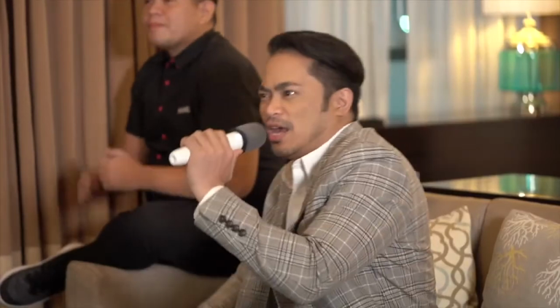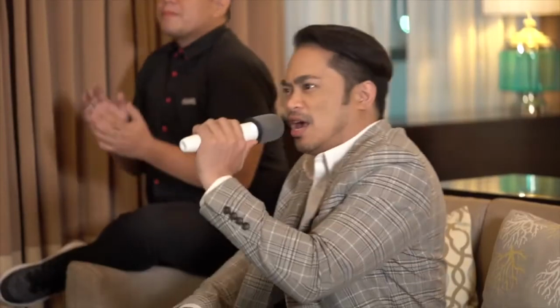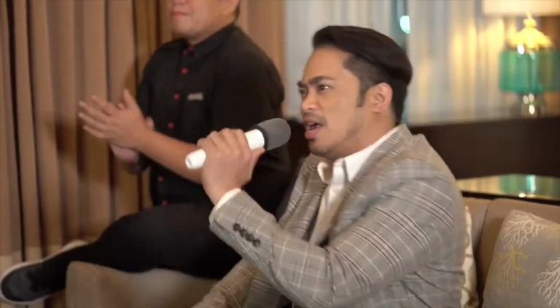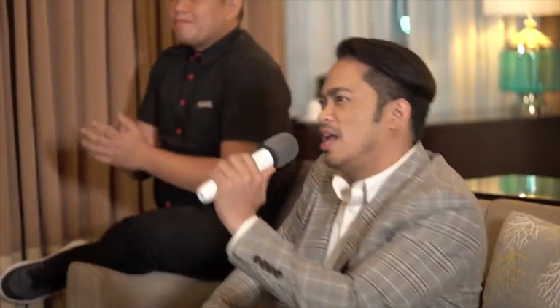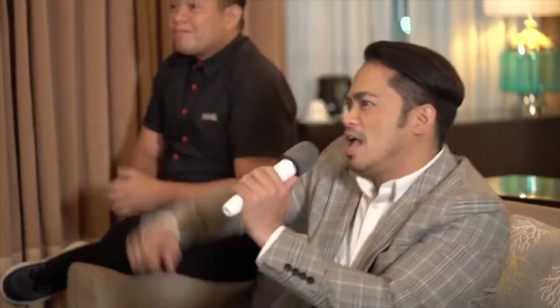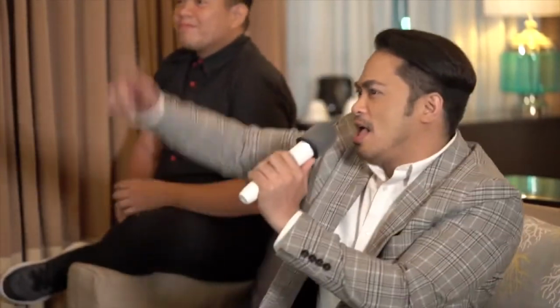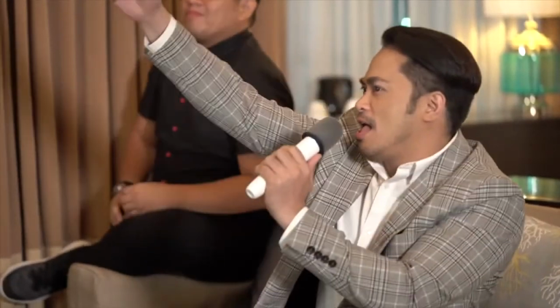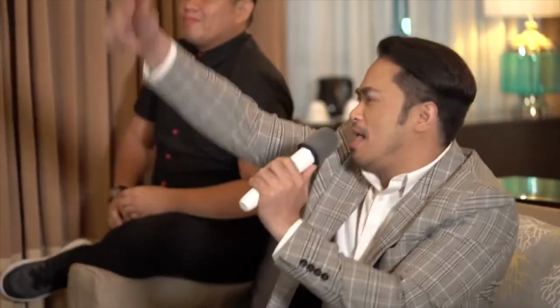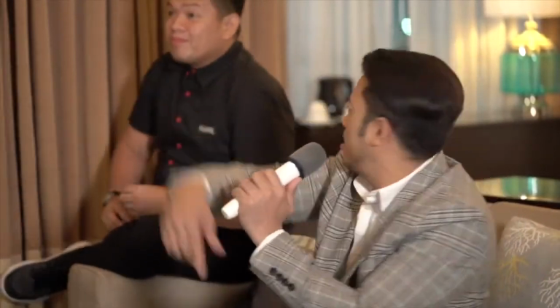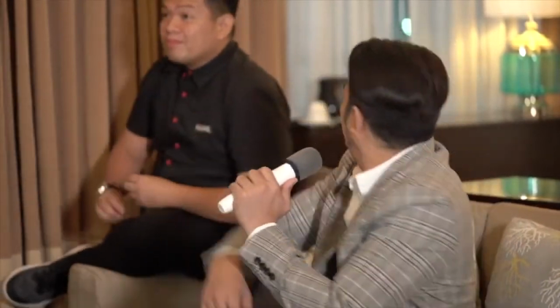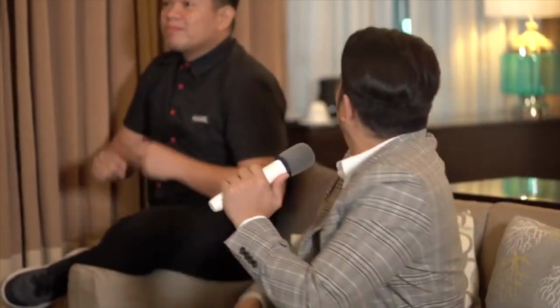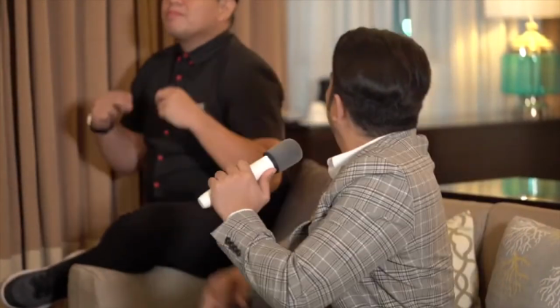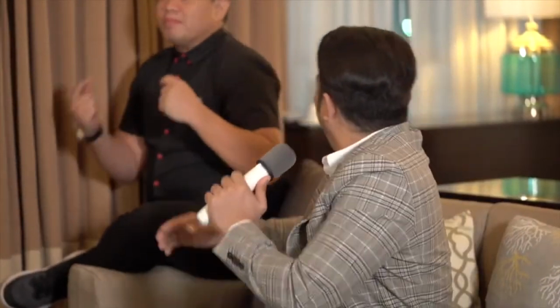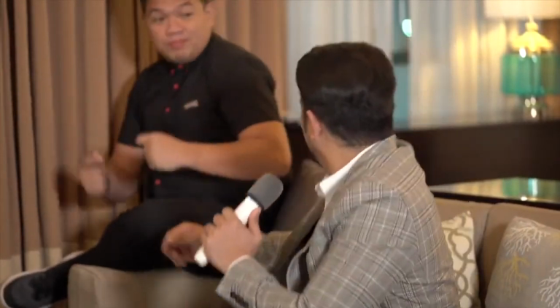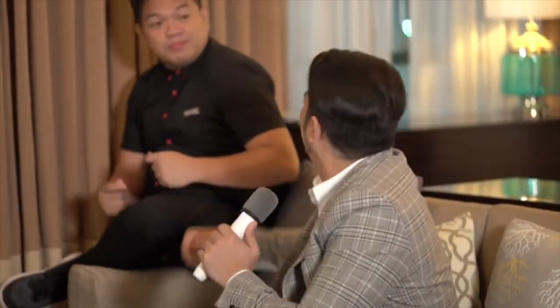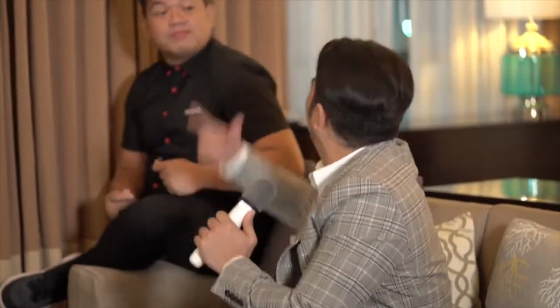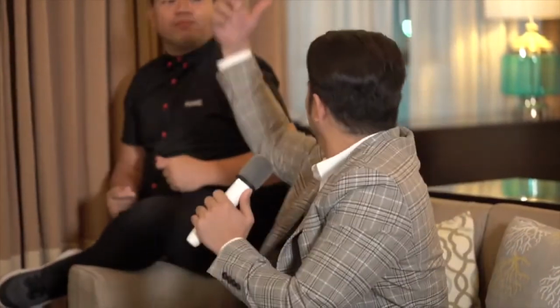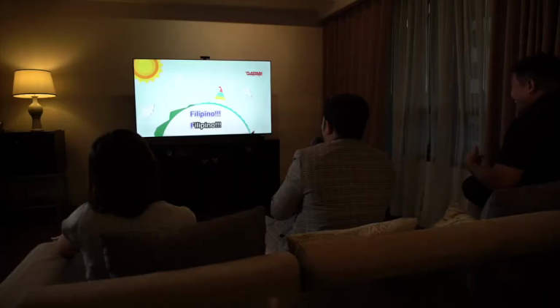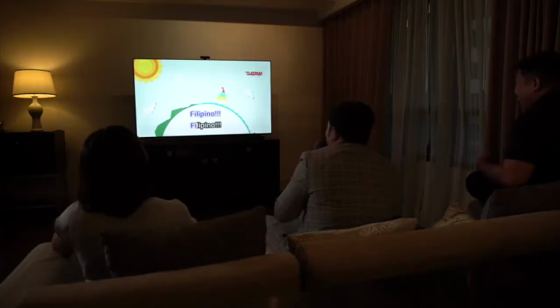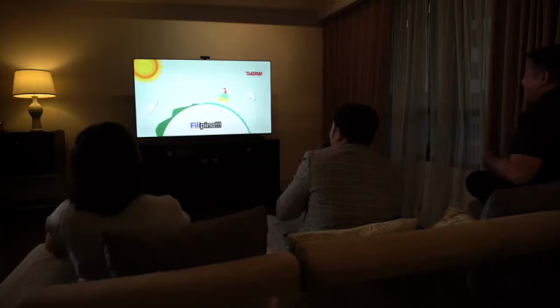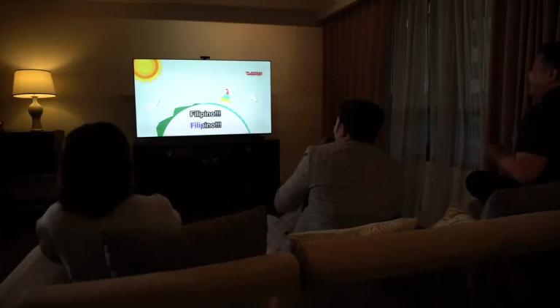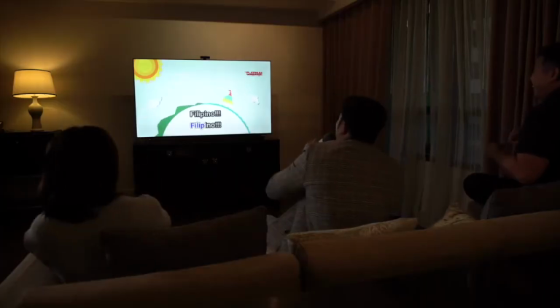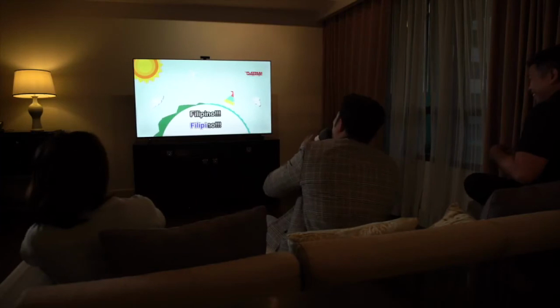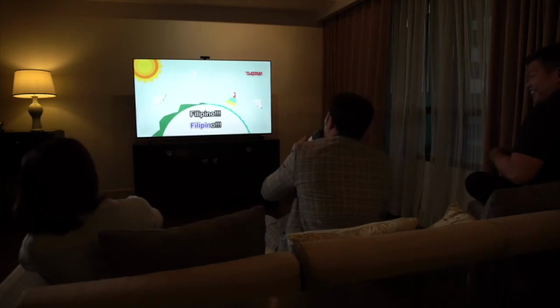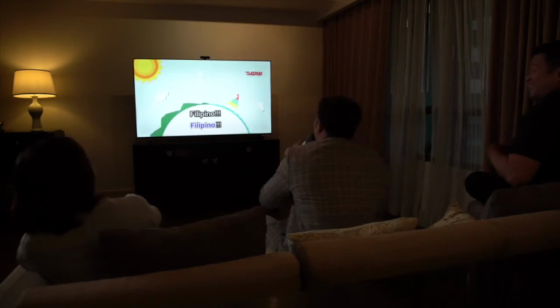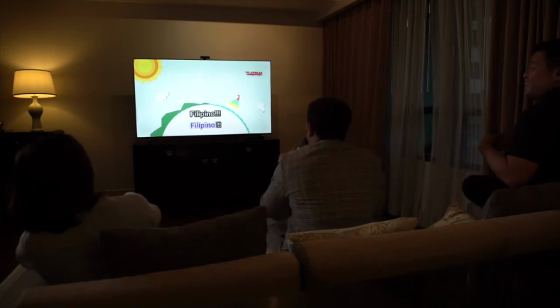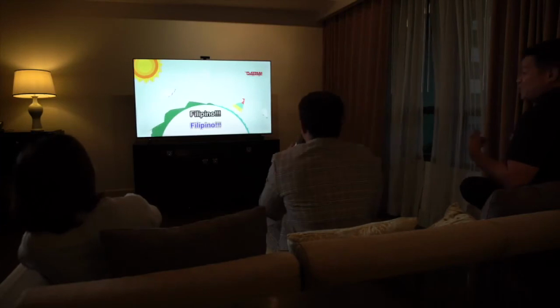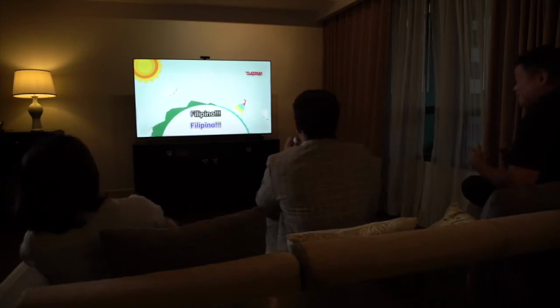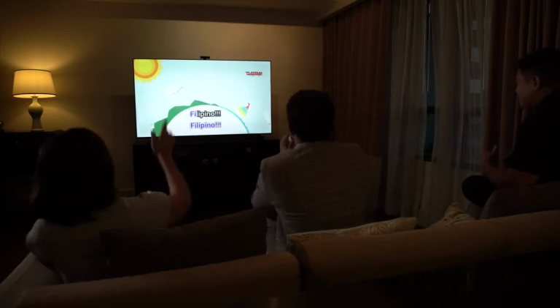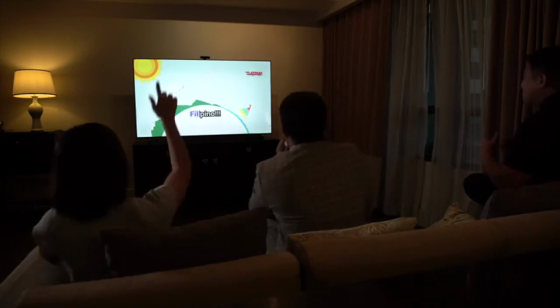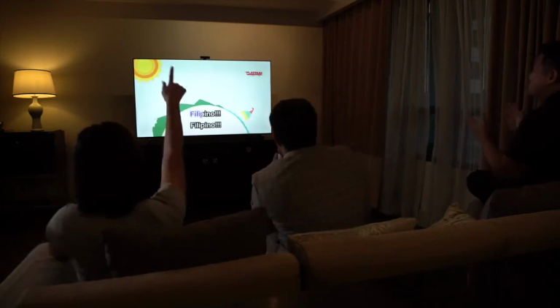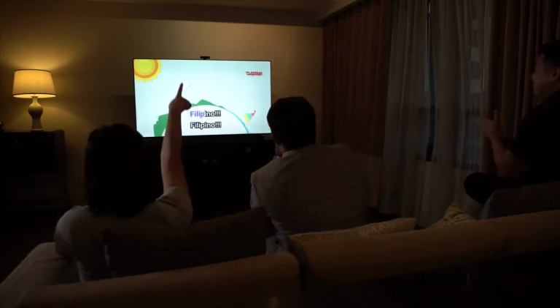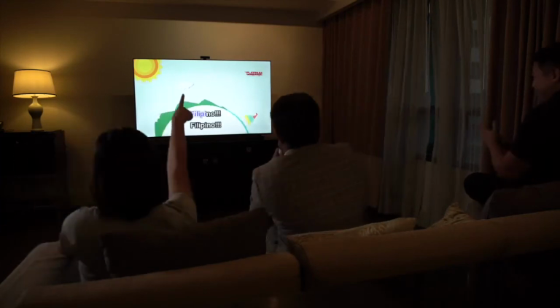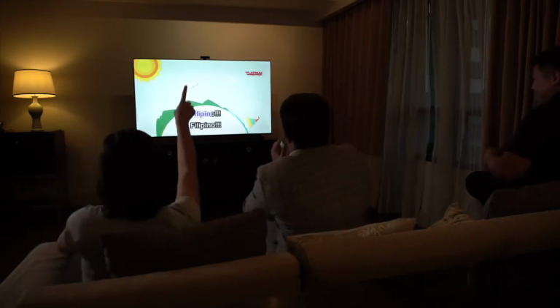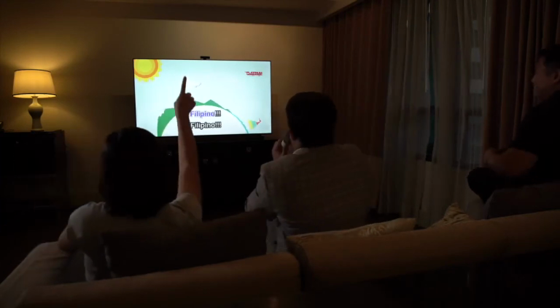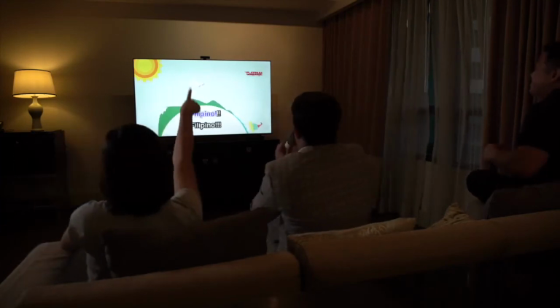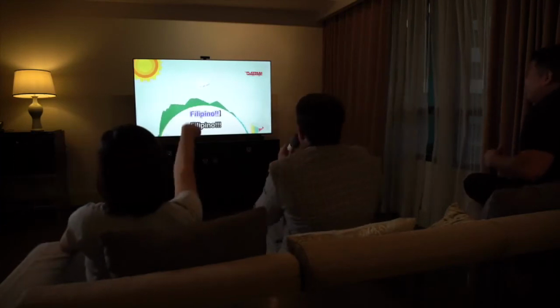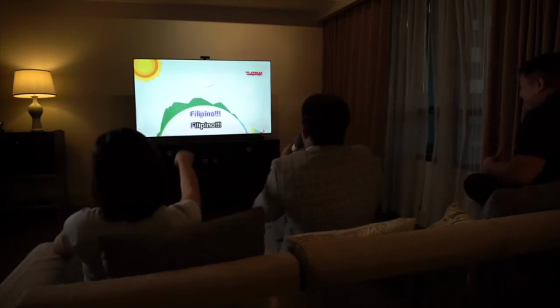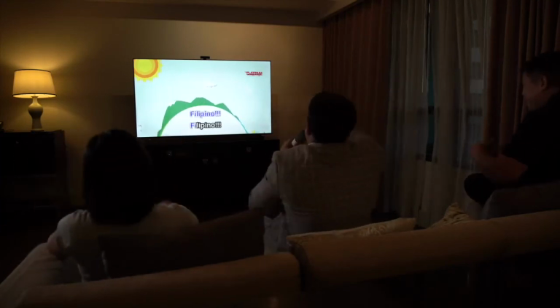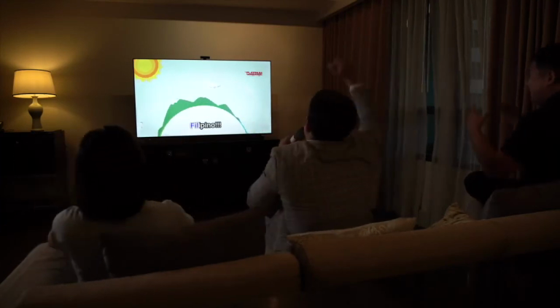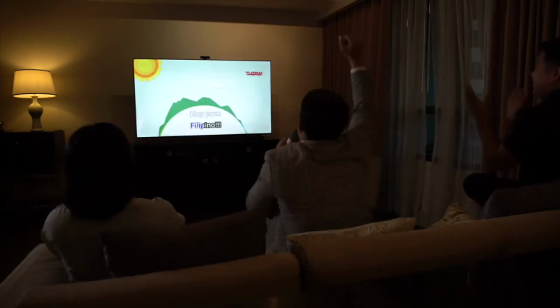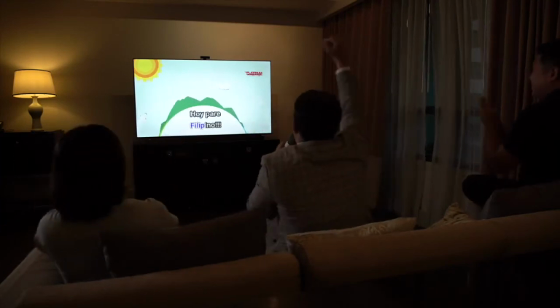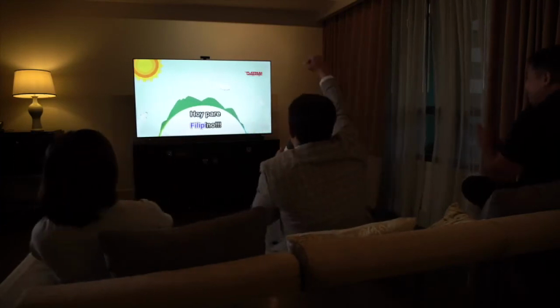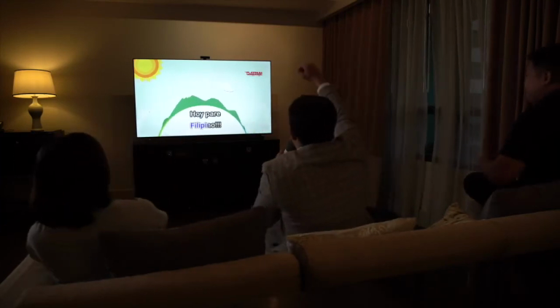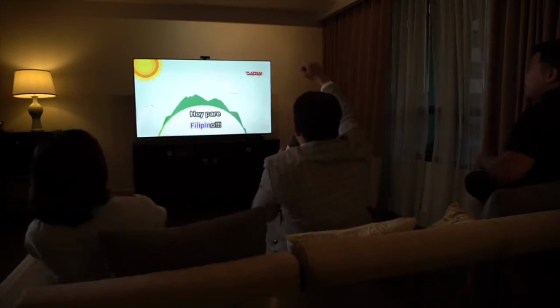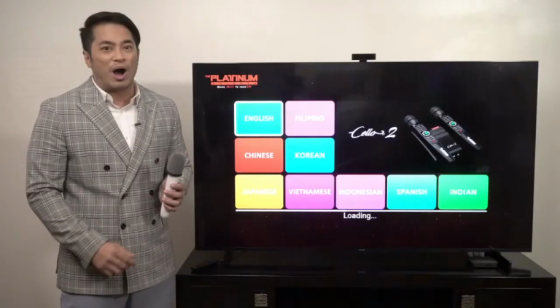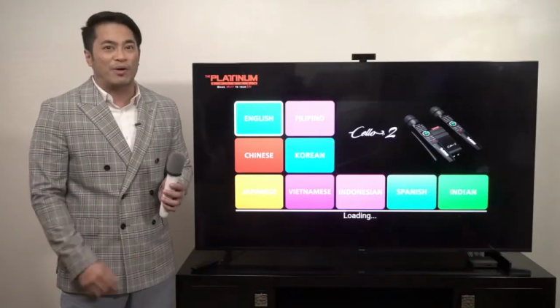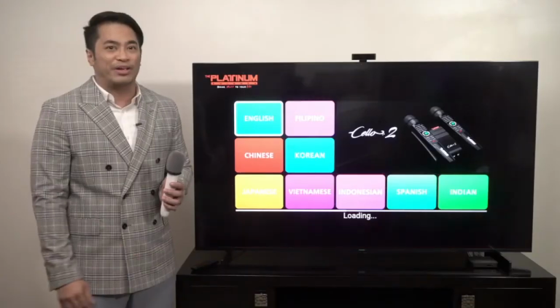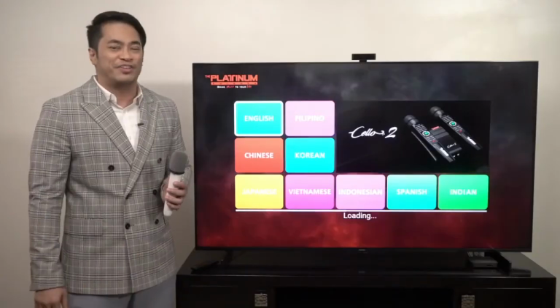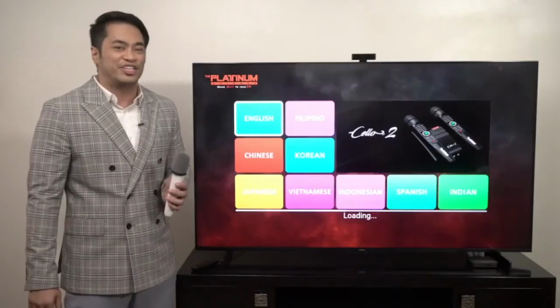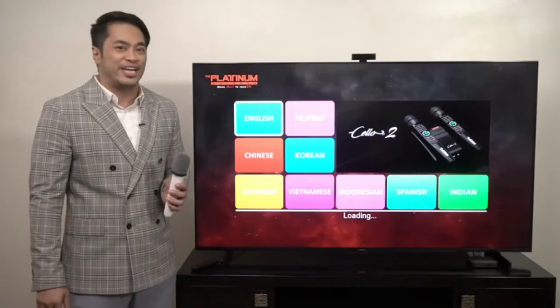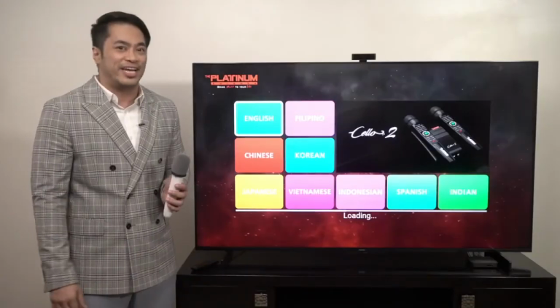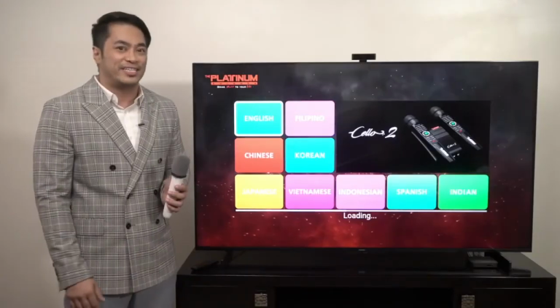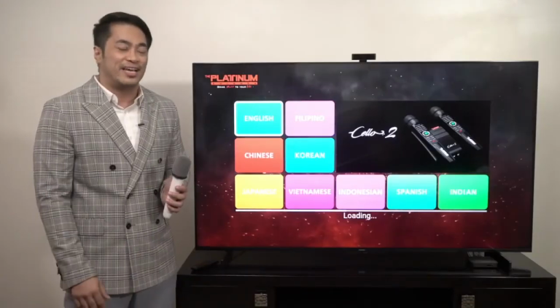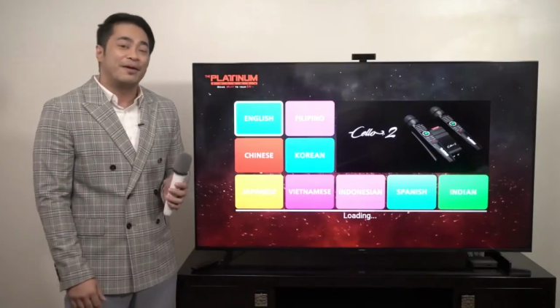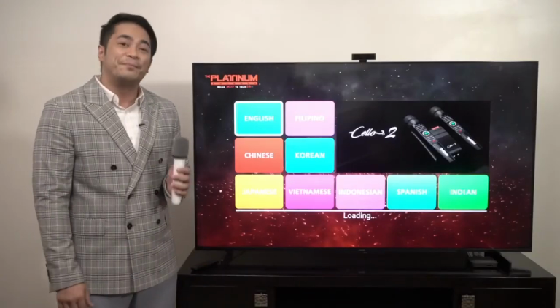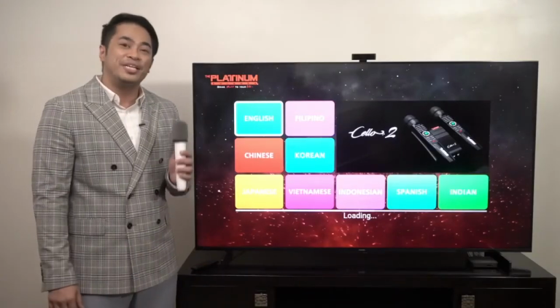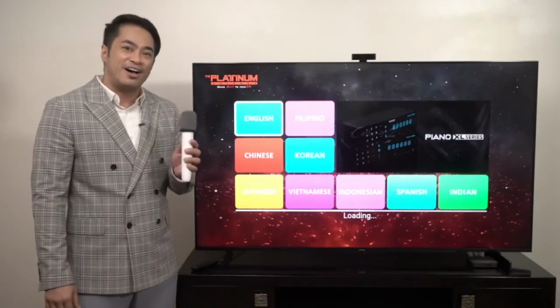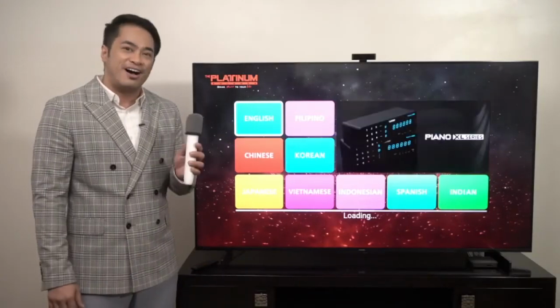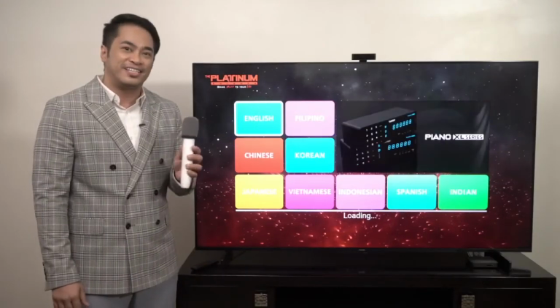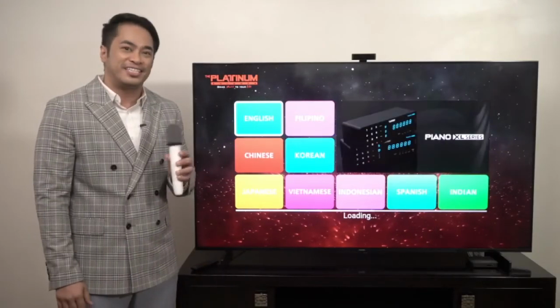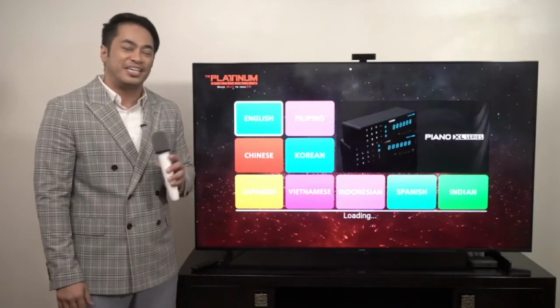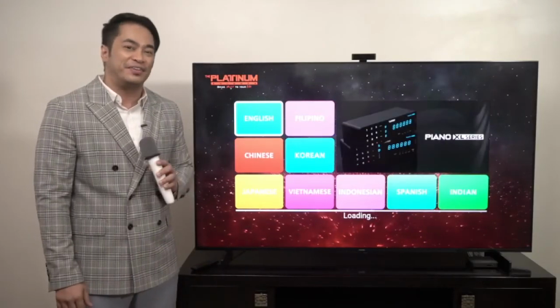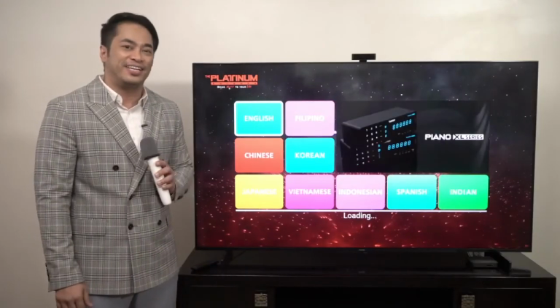It's time to enjoy karaoke bonding moments with family and friends with your new Huawei Vision S Beyond TV.